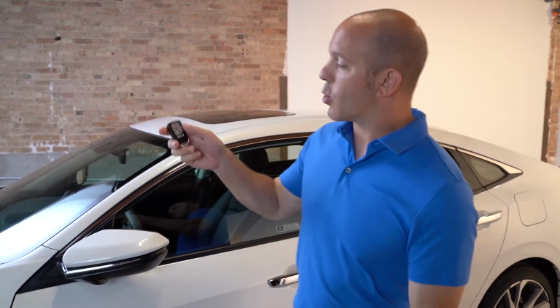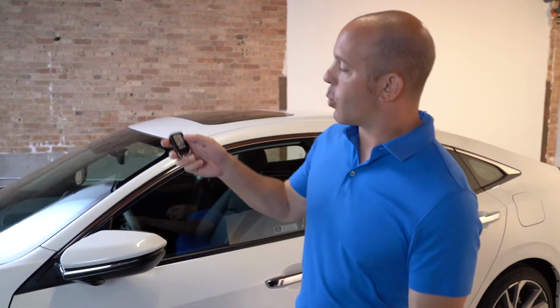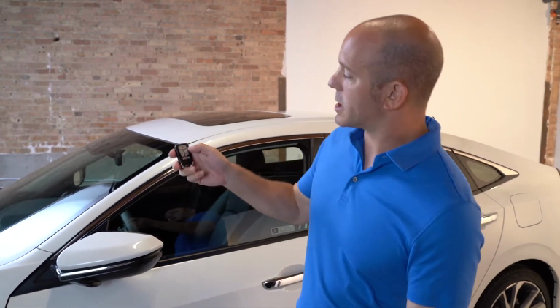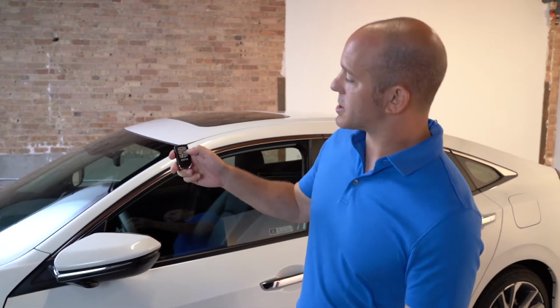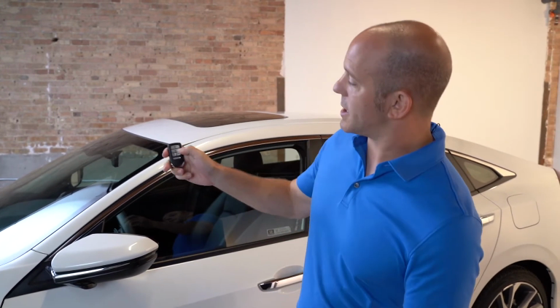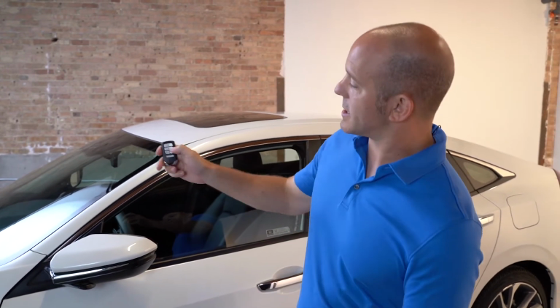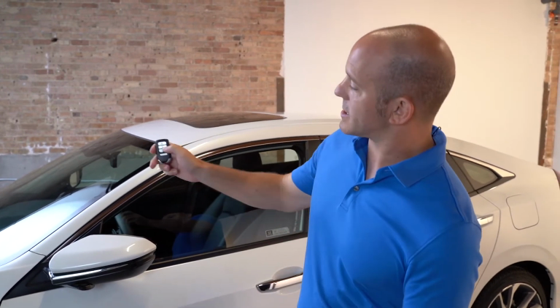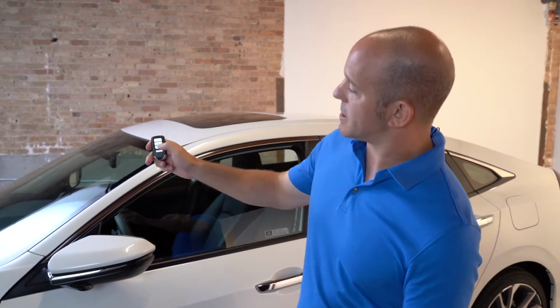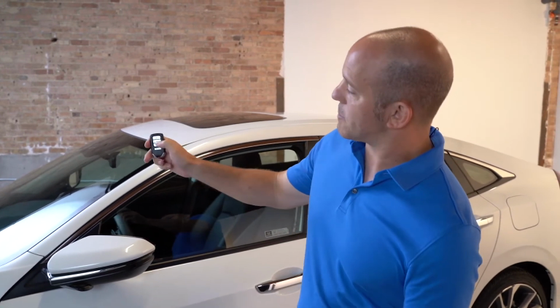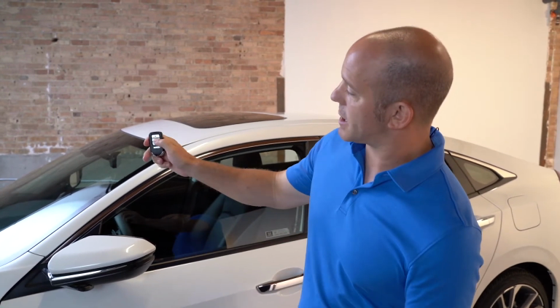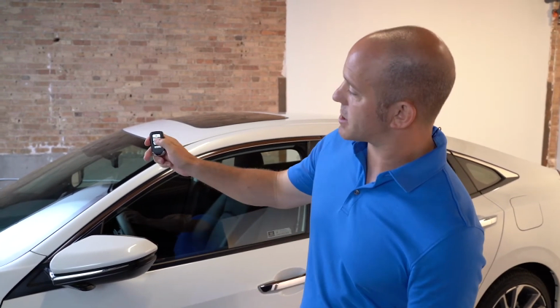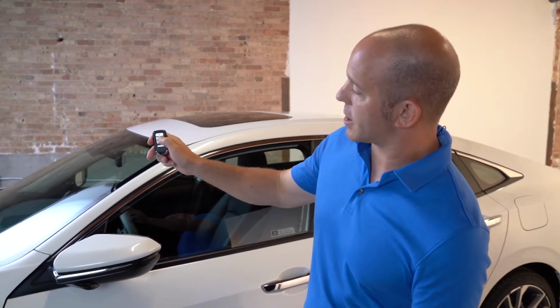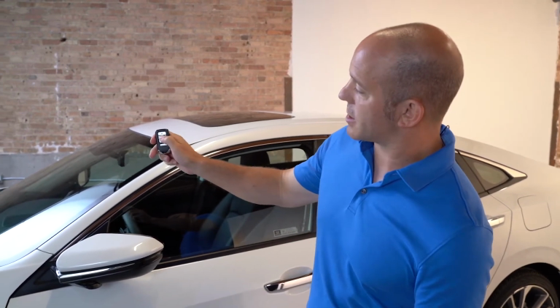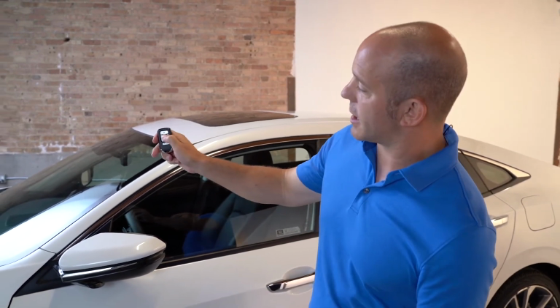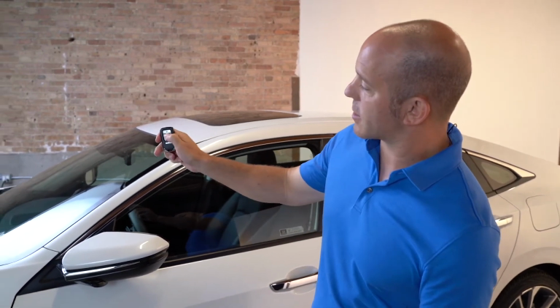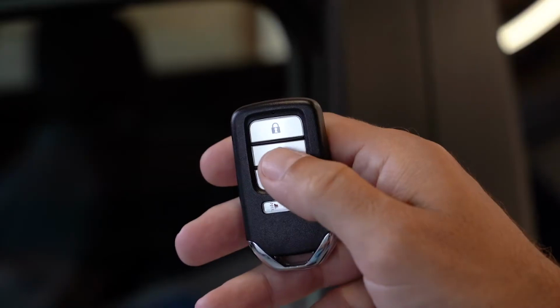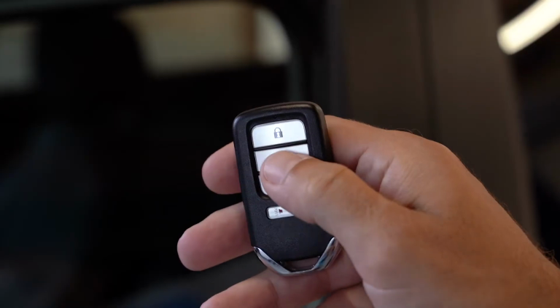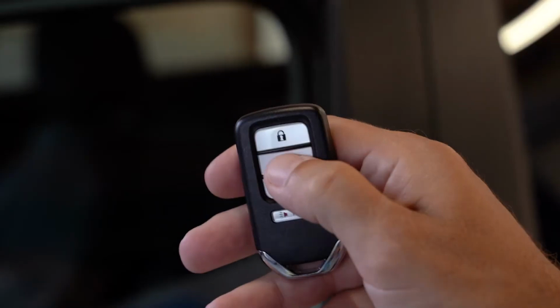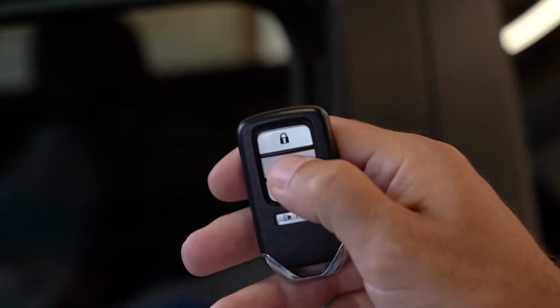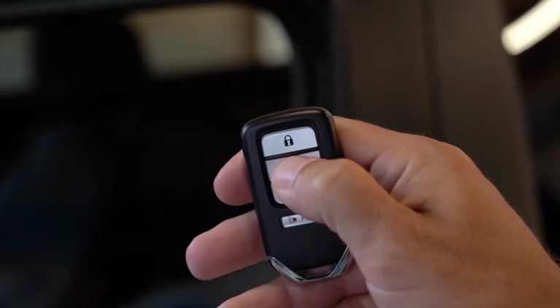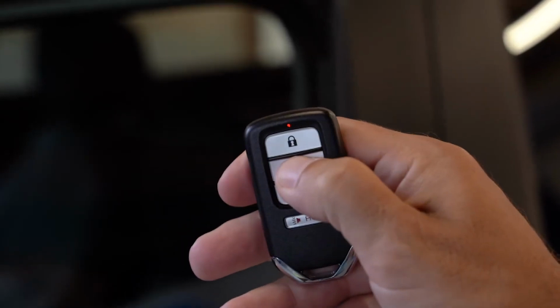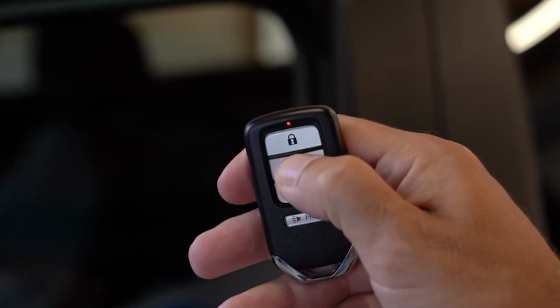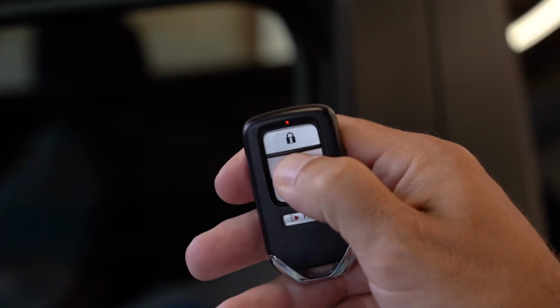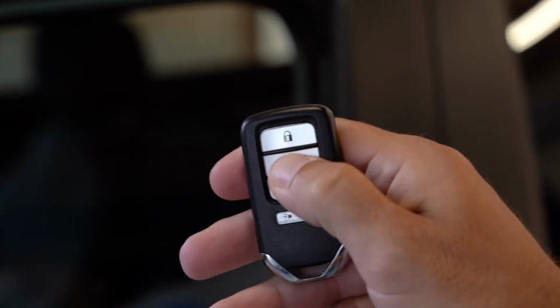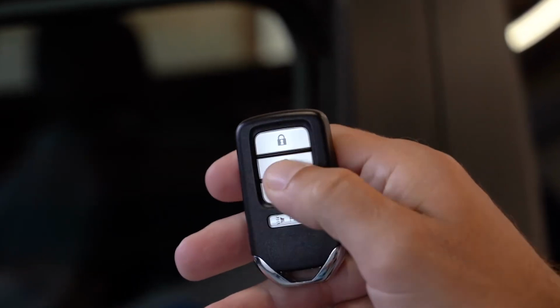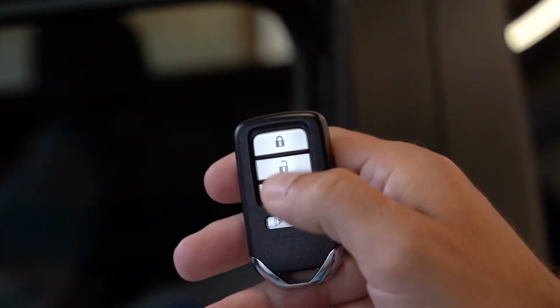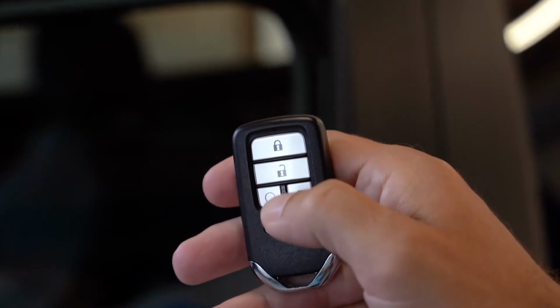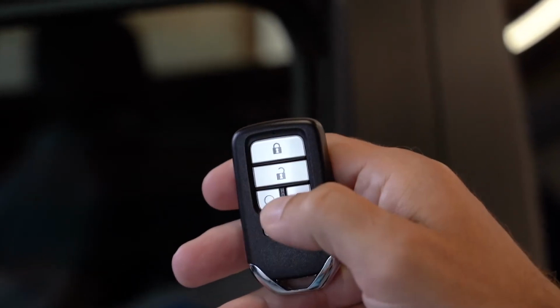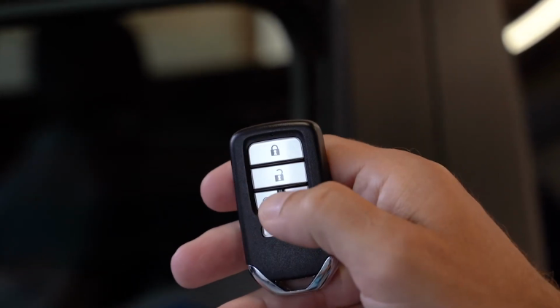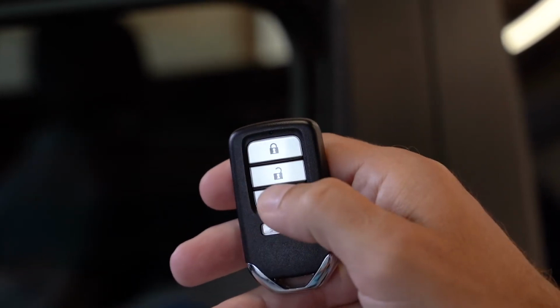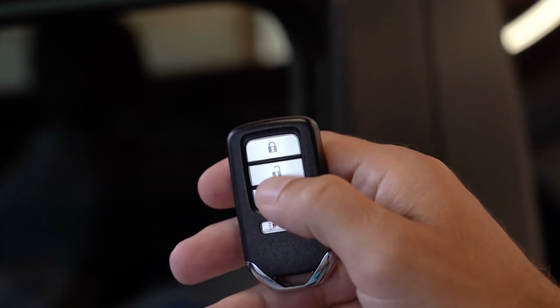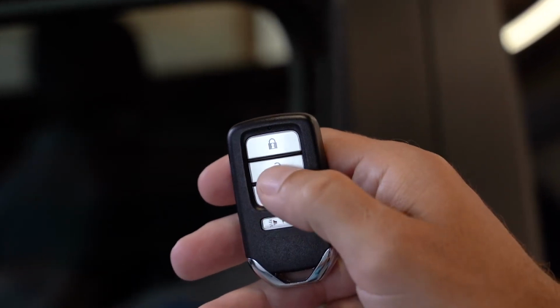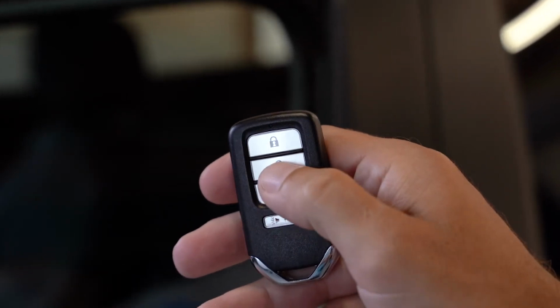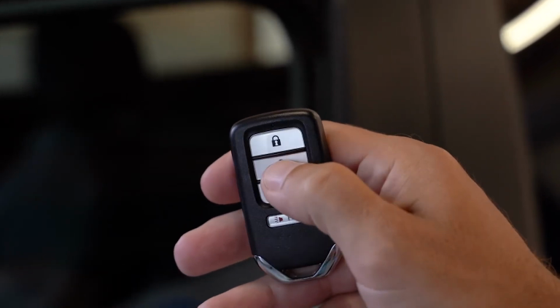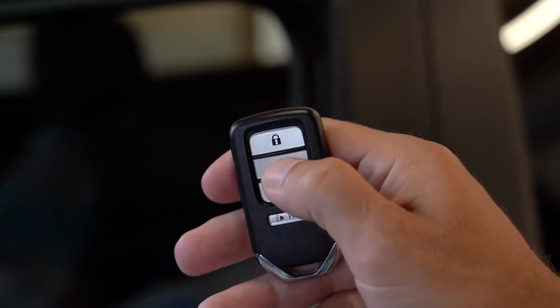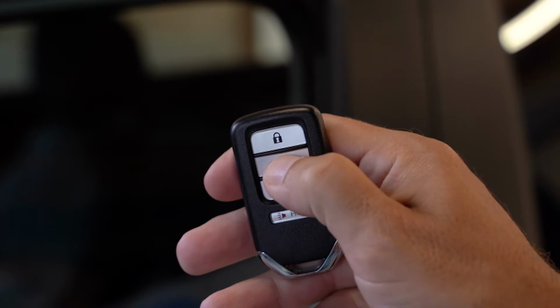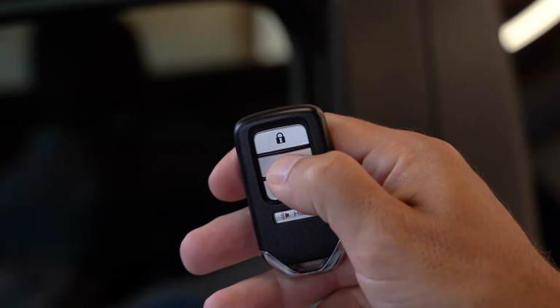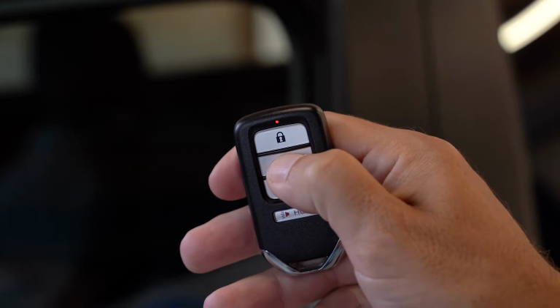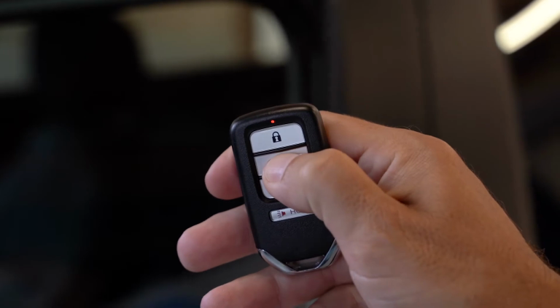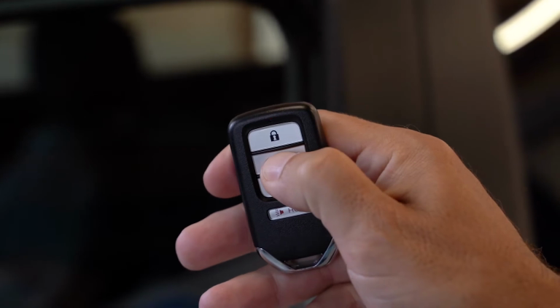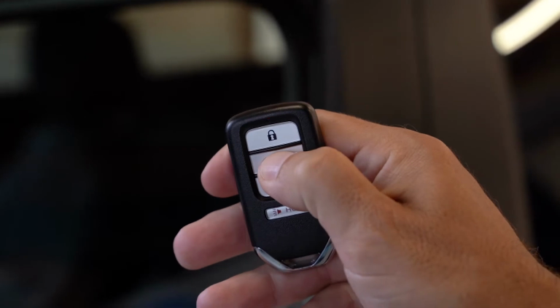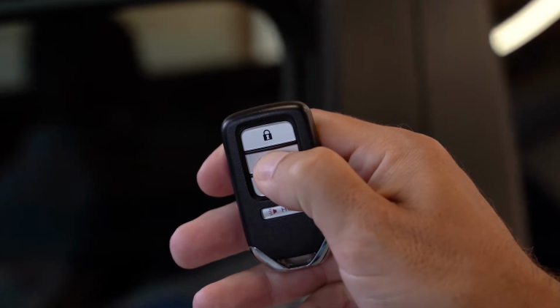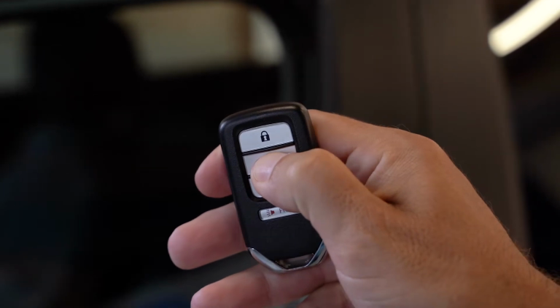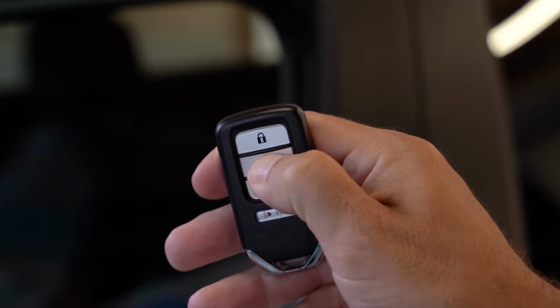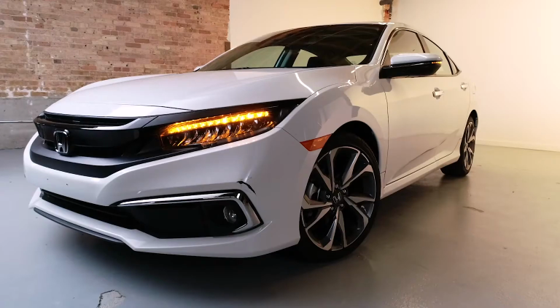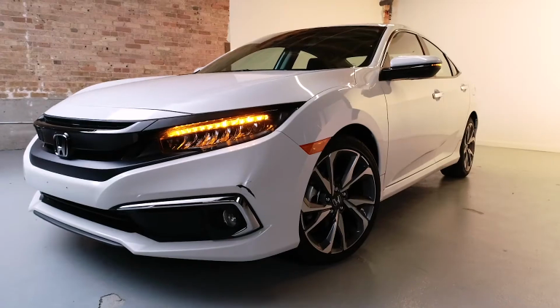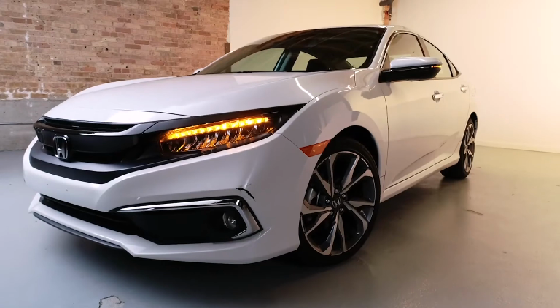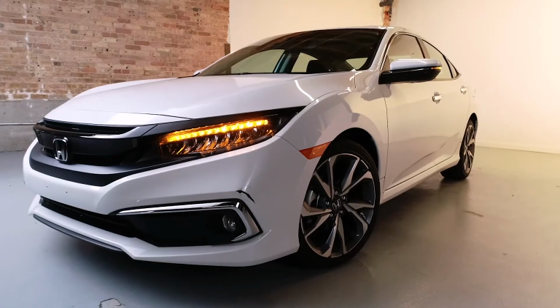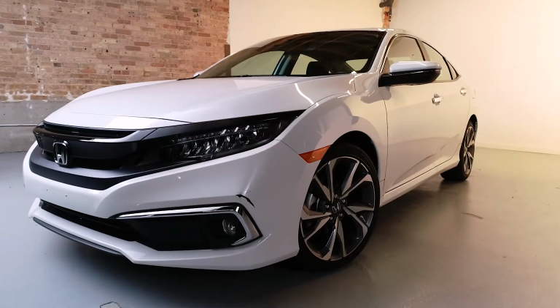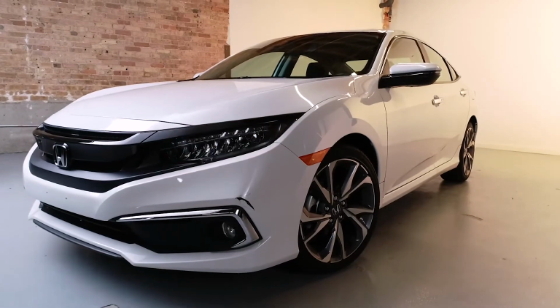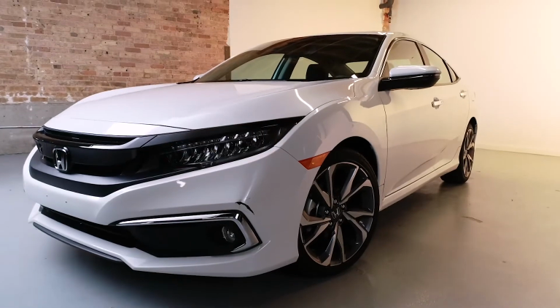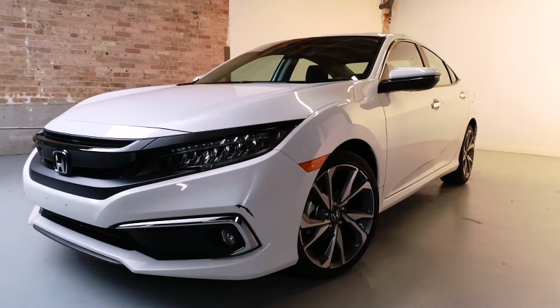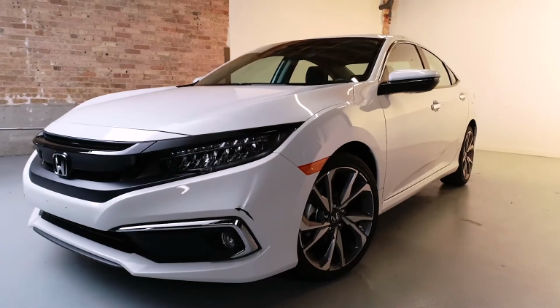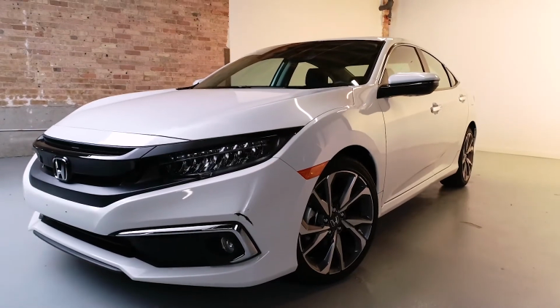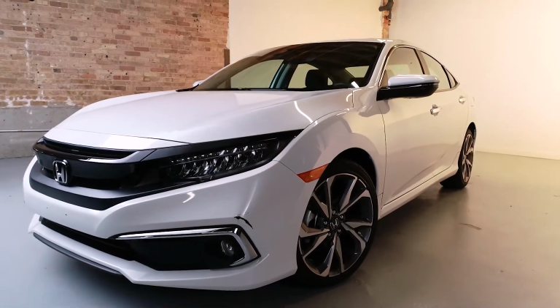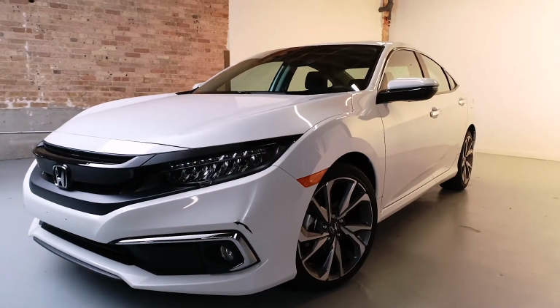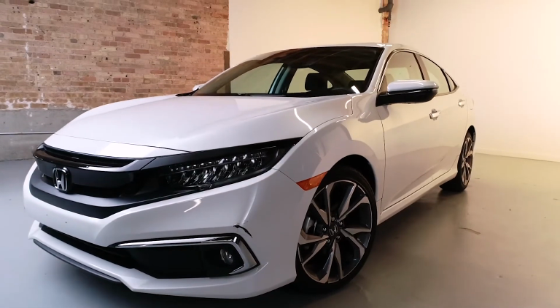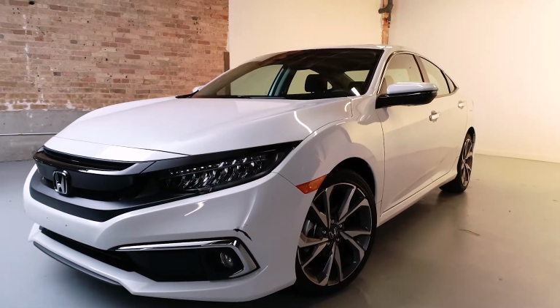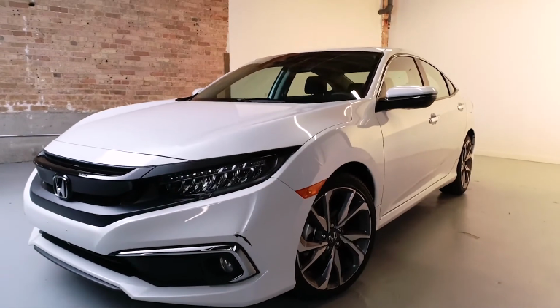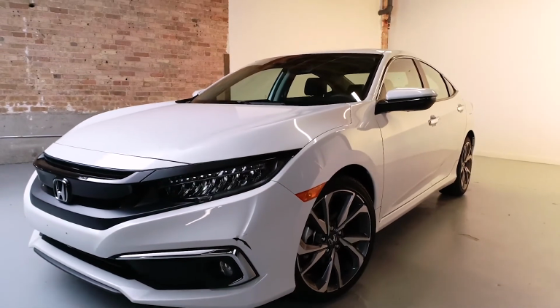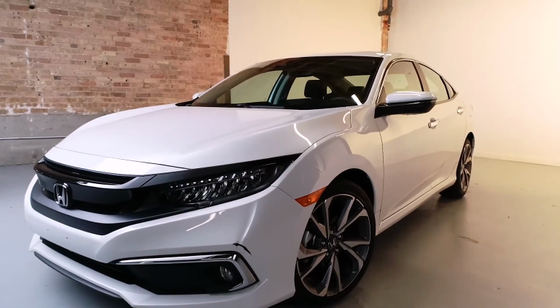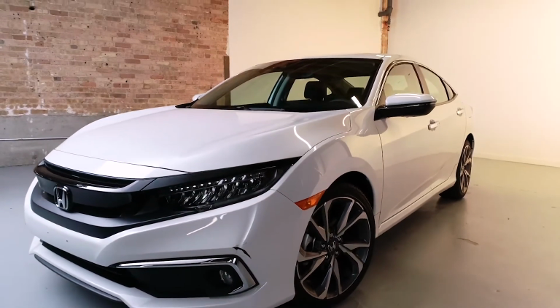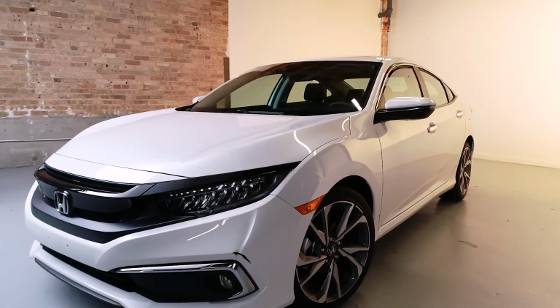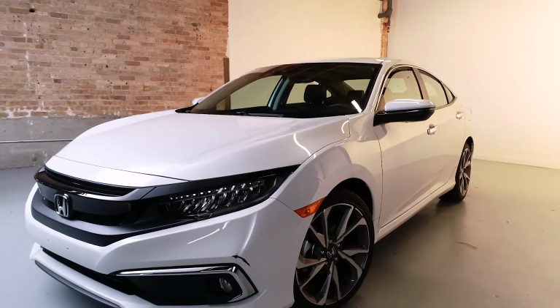Watch this — you press unlock once, press unlock again and hold, and all the windows go down and the sunroof opens up.